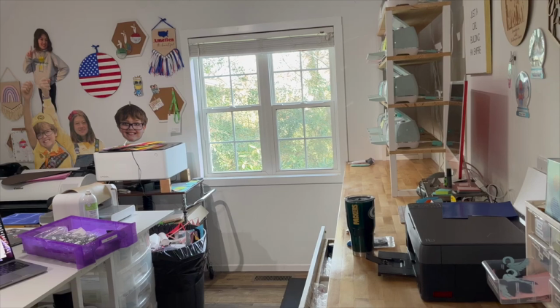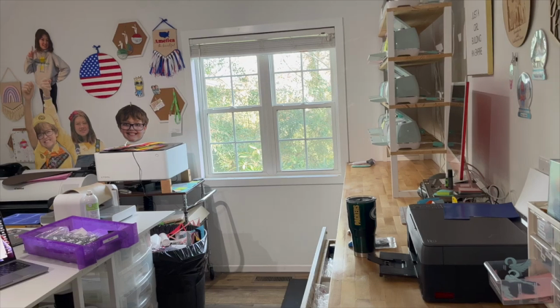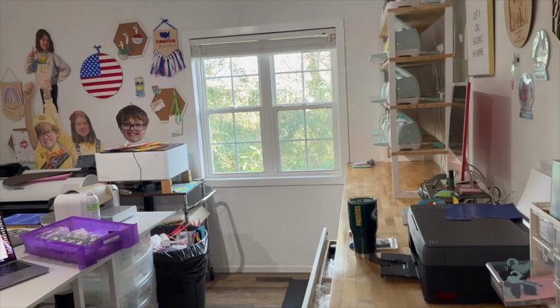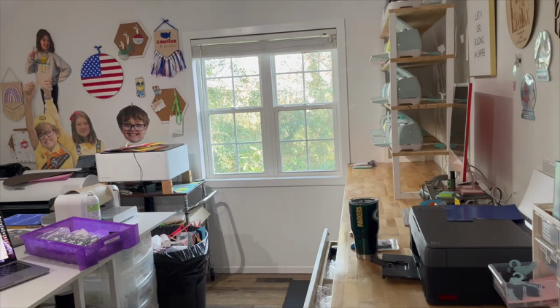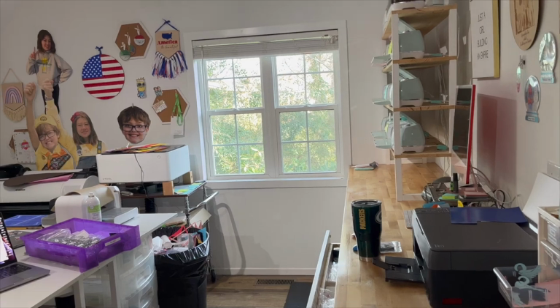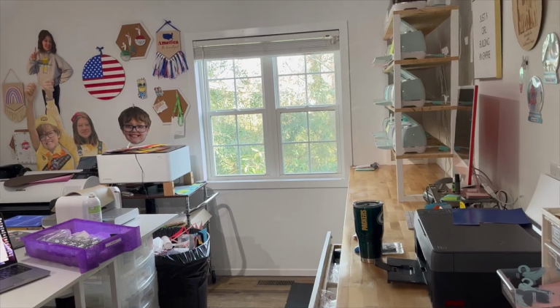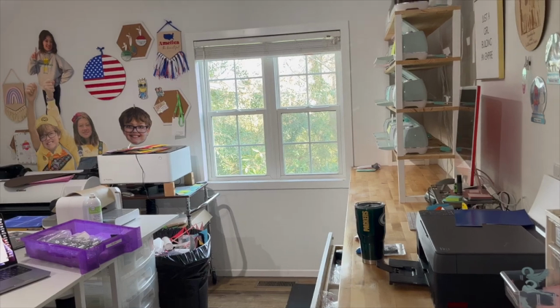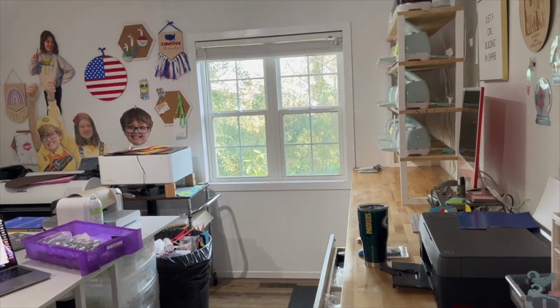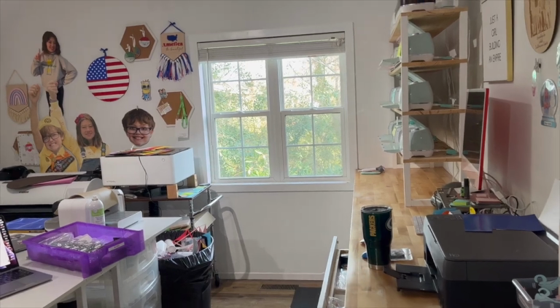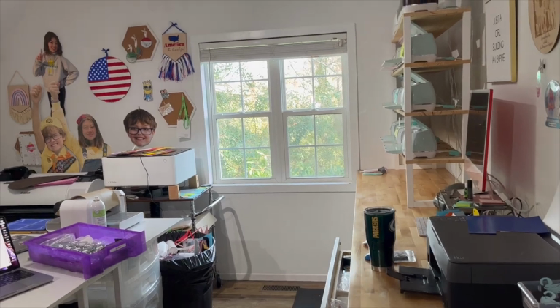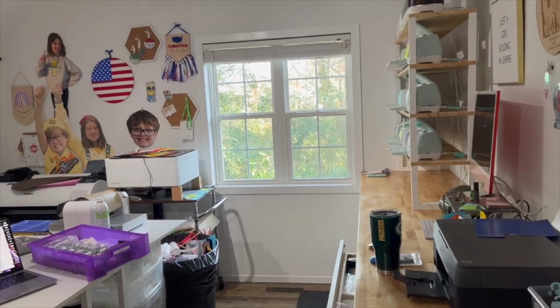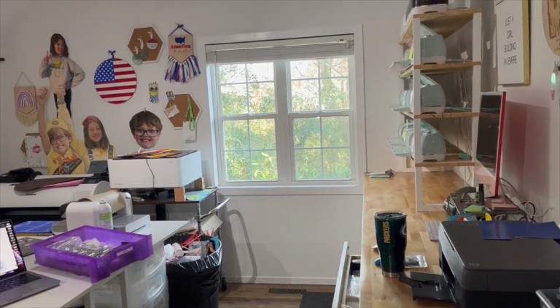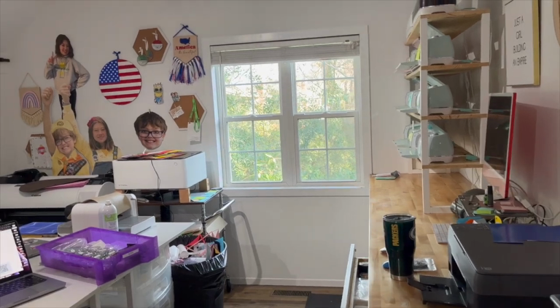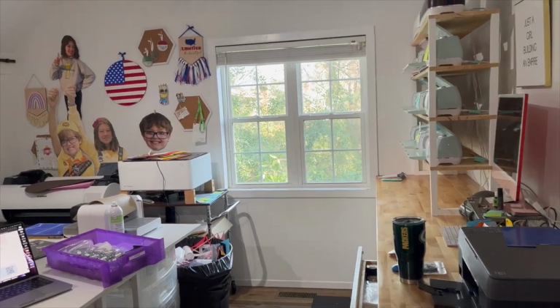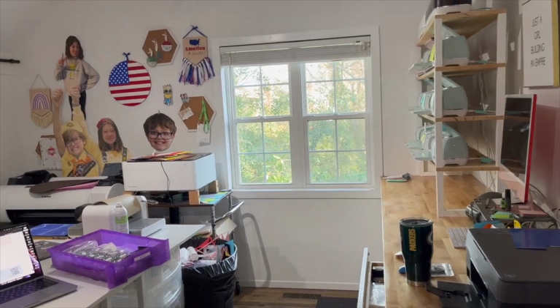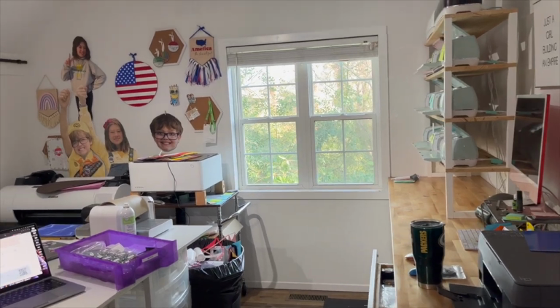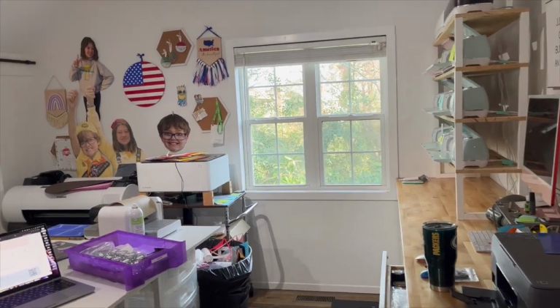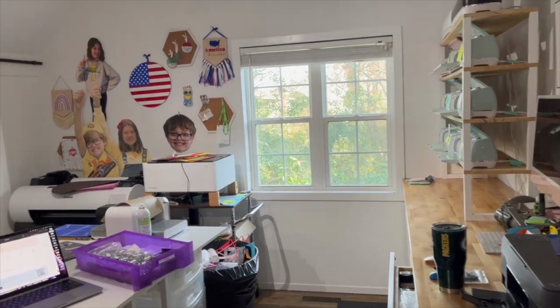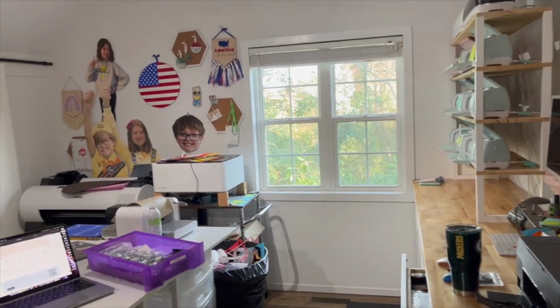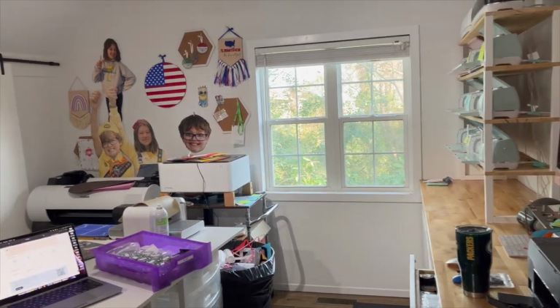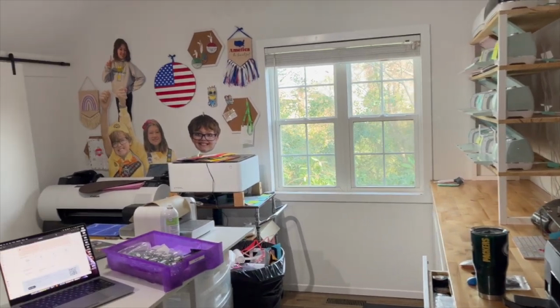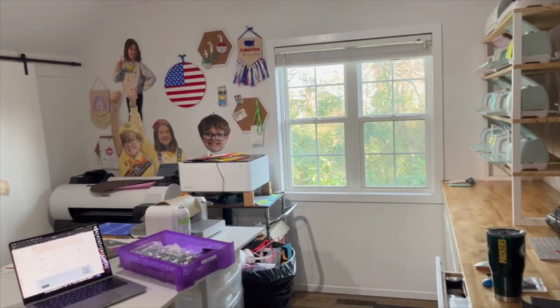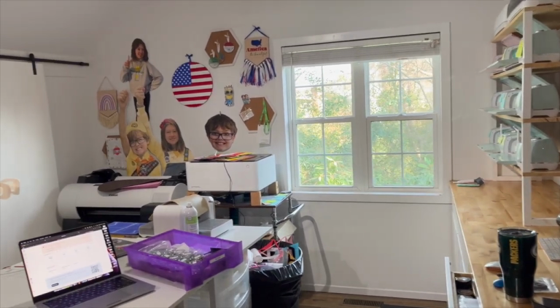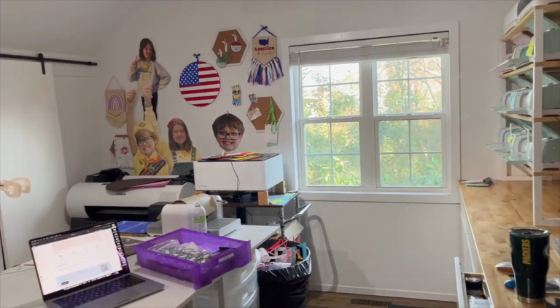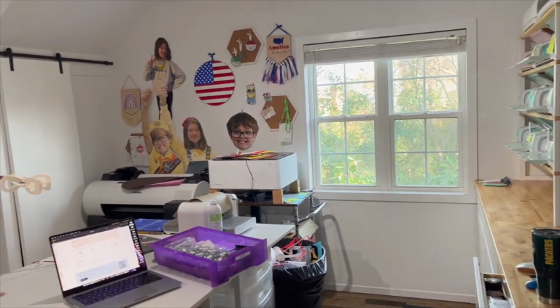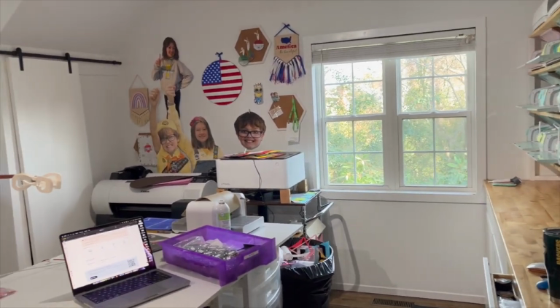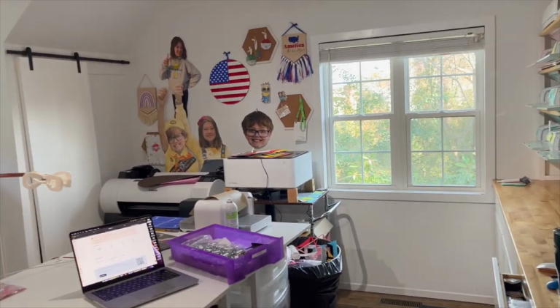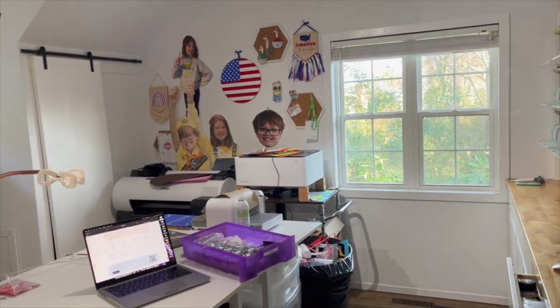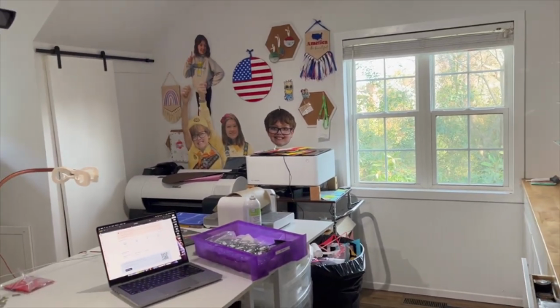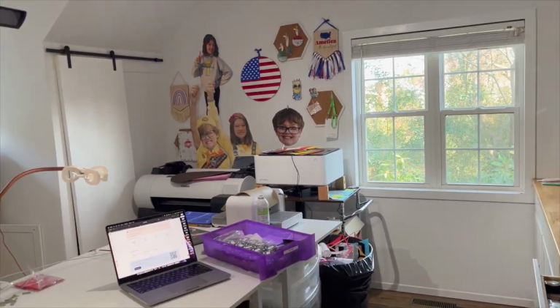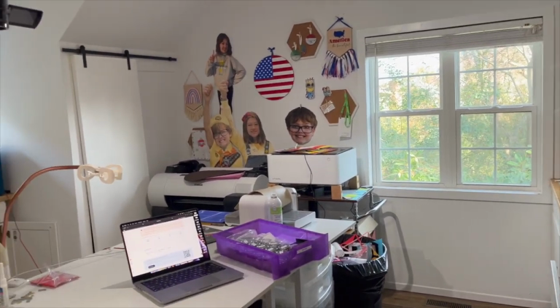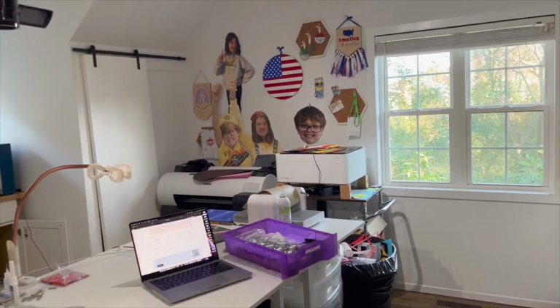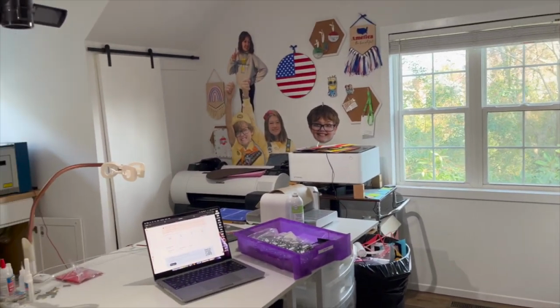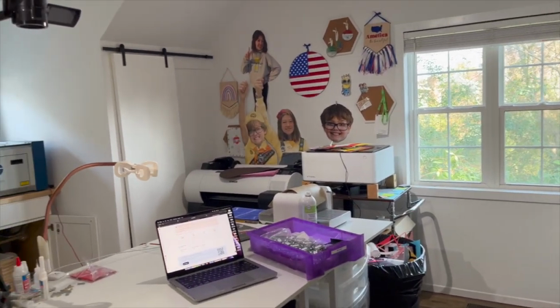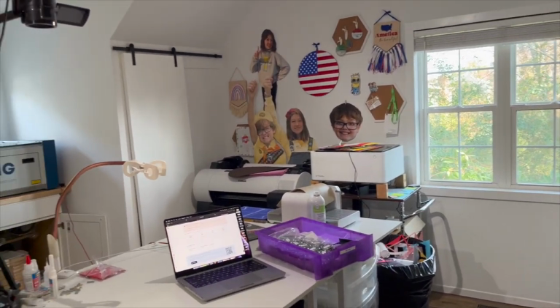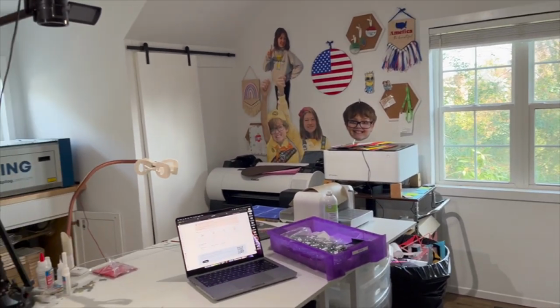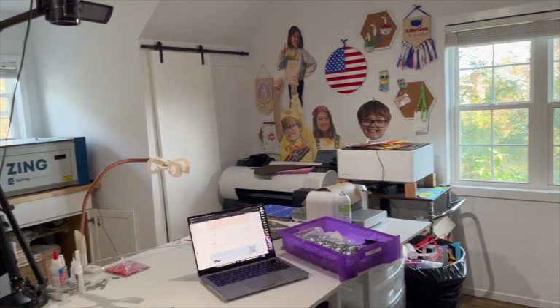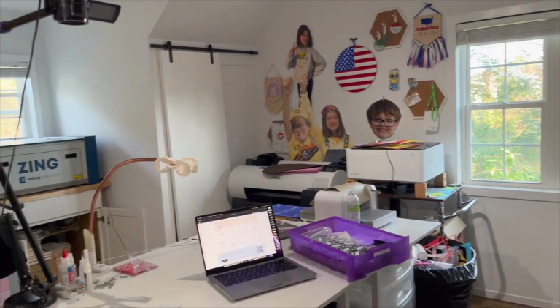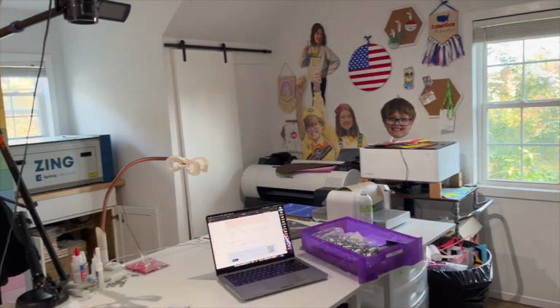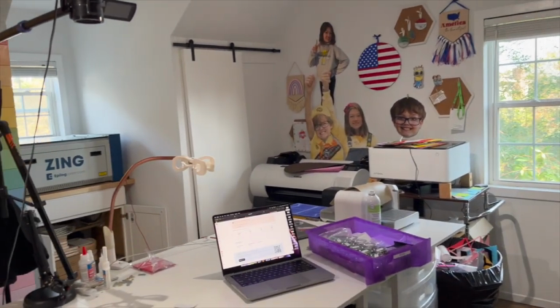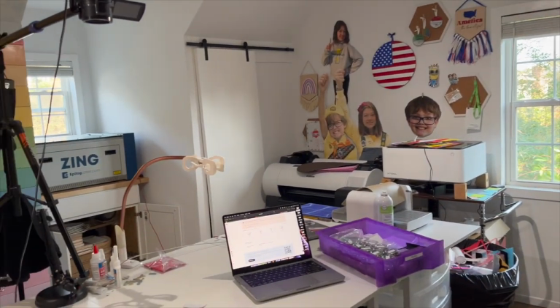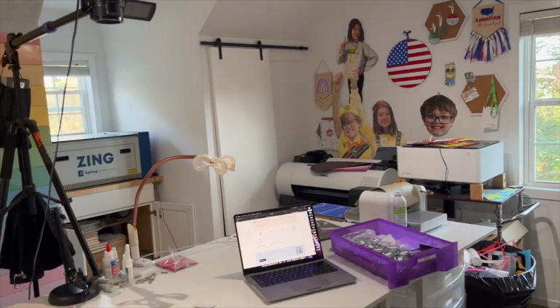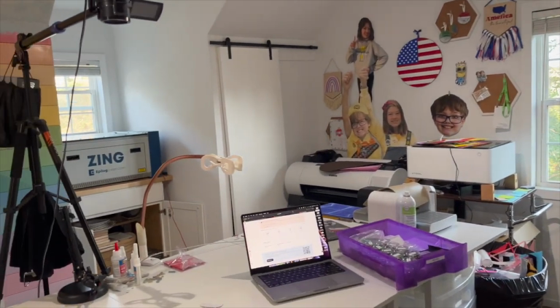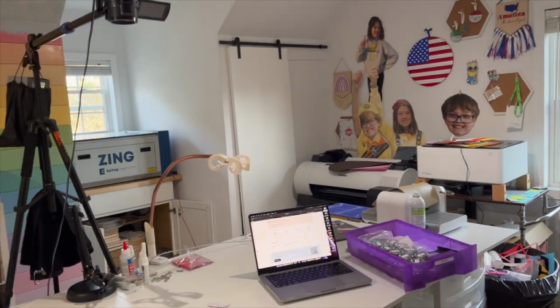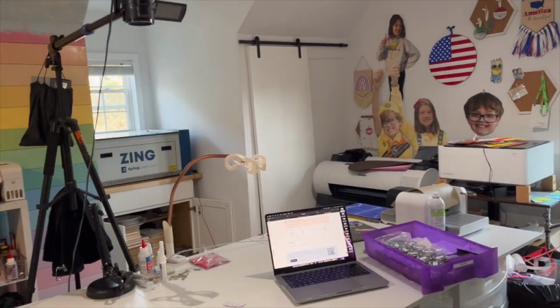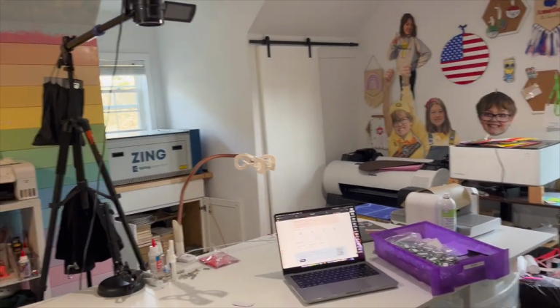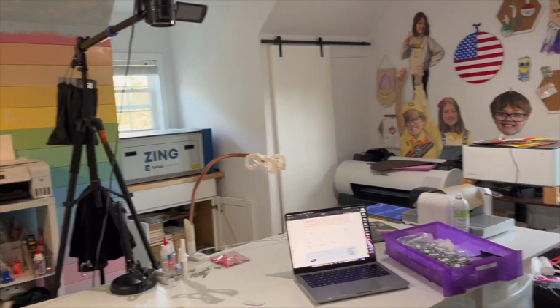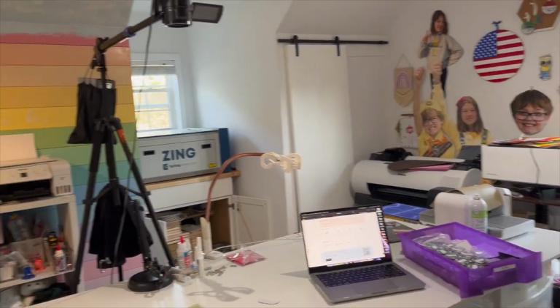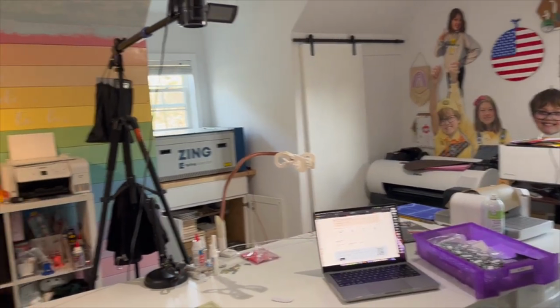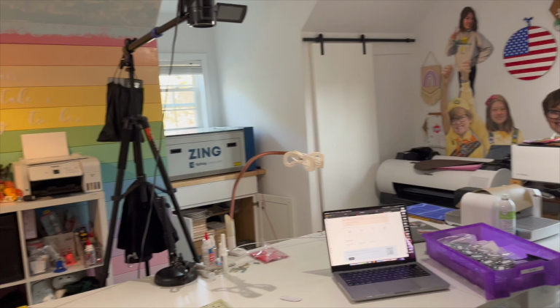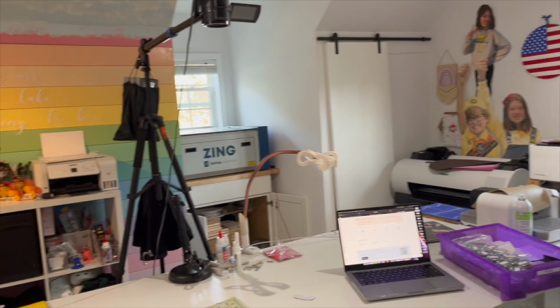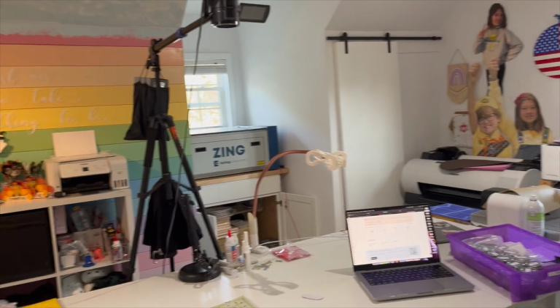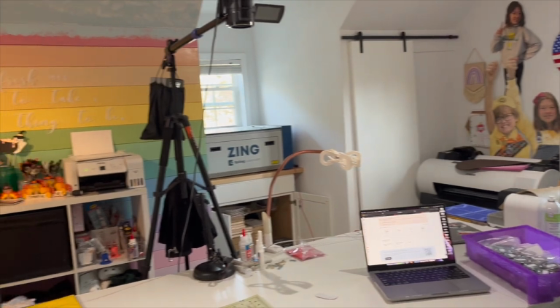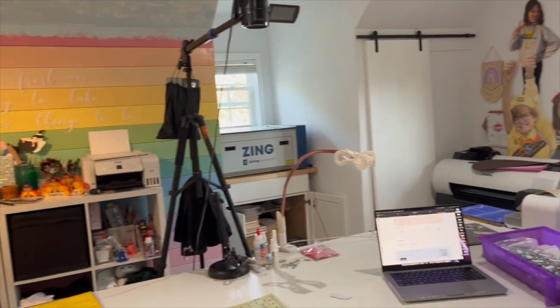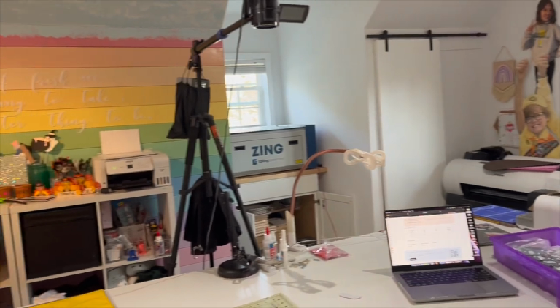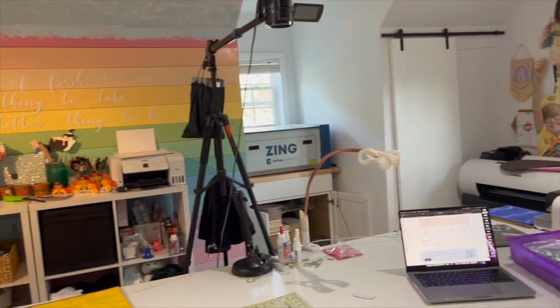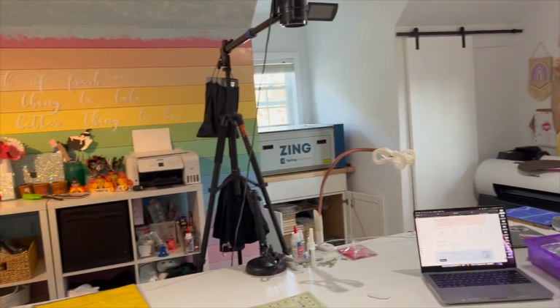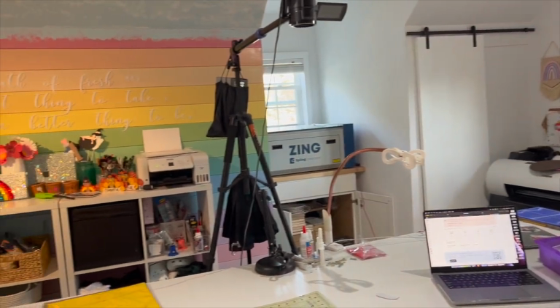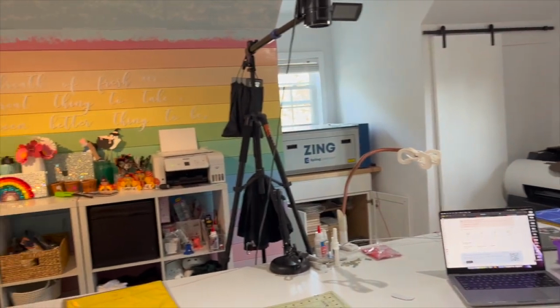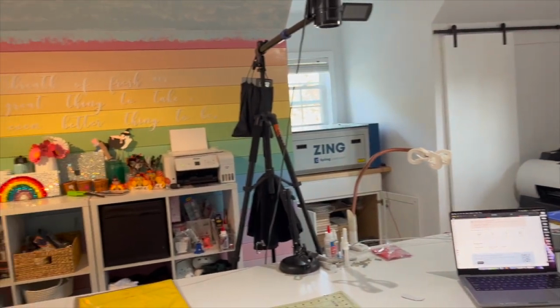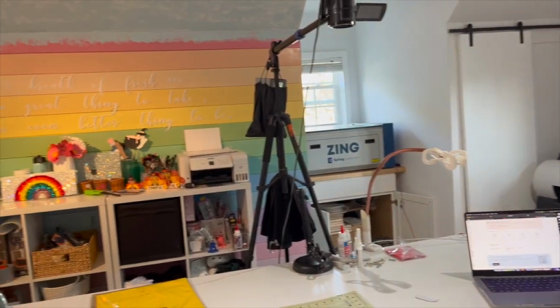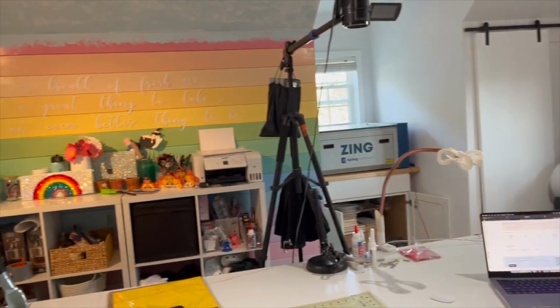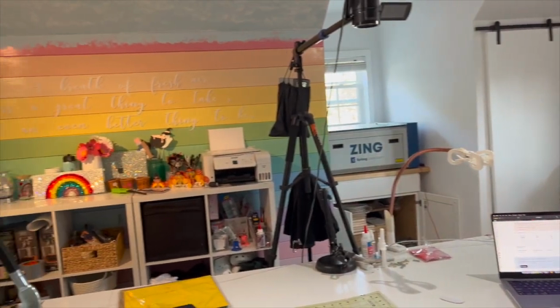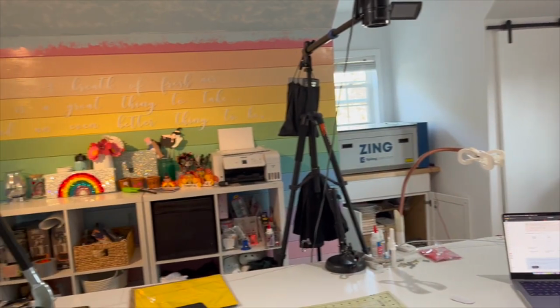Hello friends, welcome back to the Craft Castle. Today we're going to do something really, really interesting. Also, please don't judge.